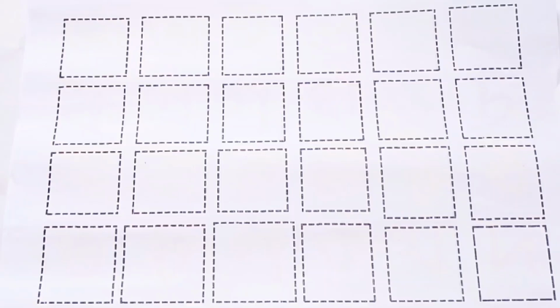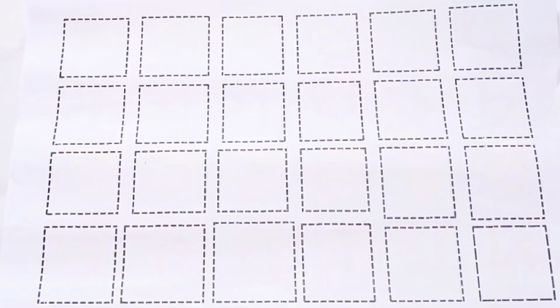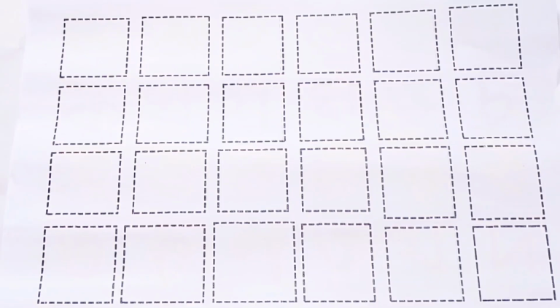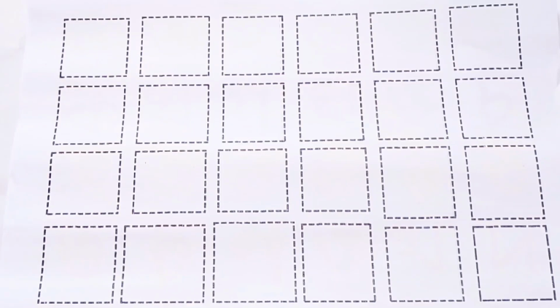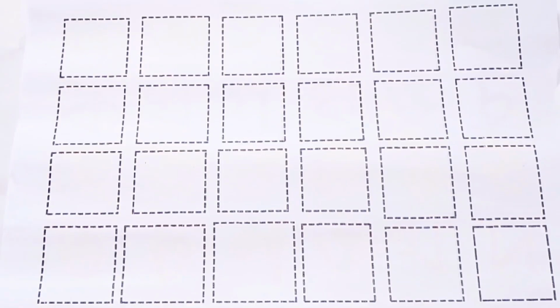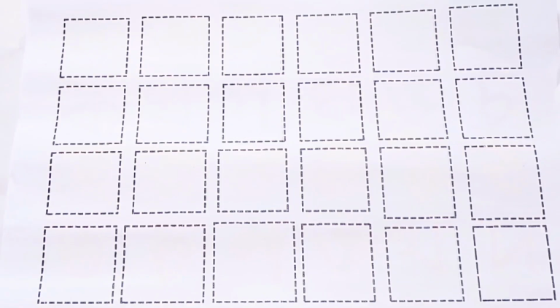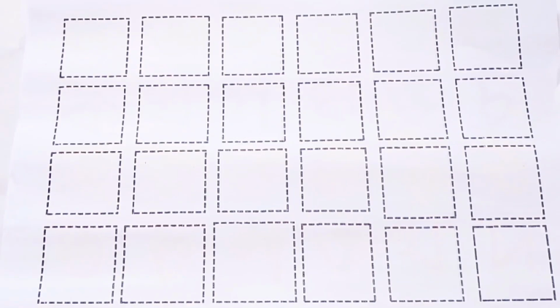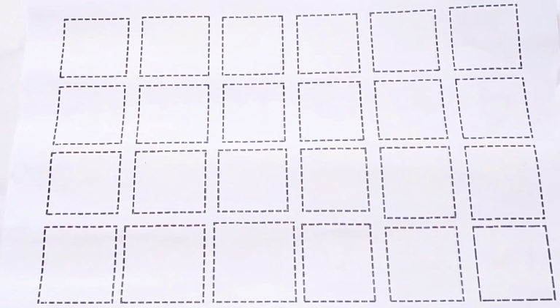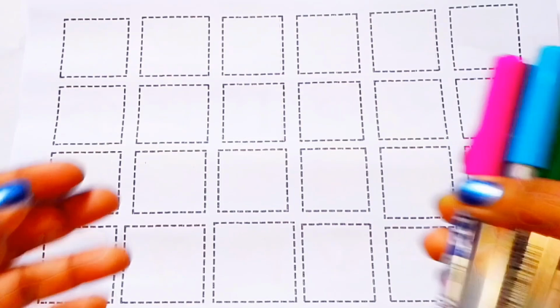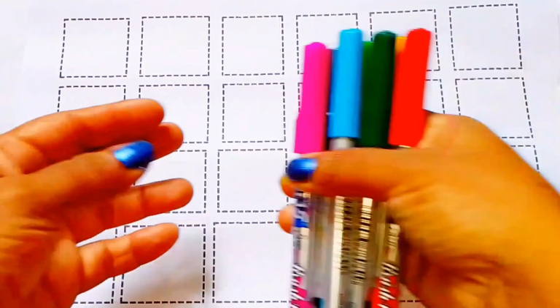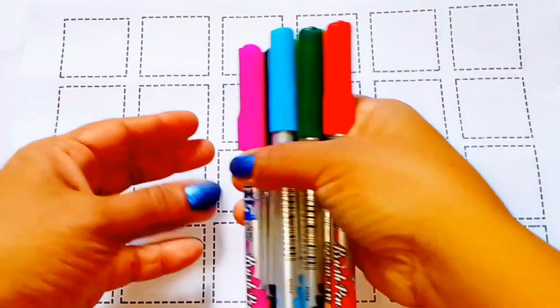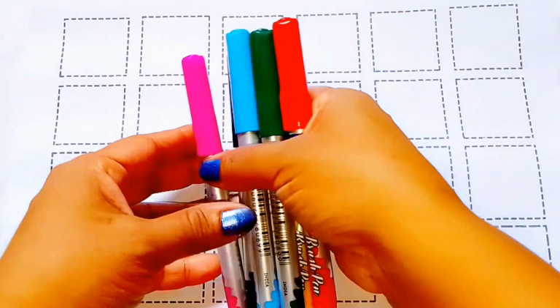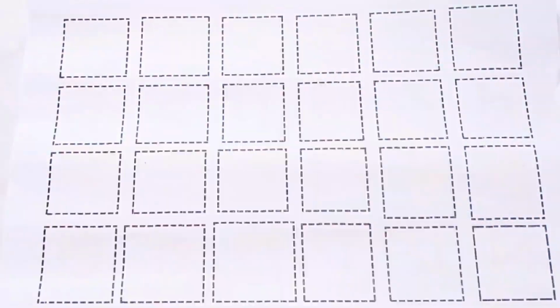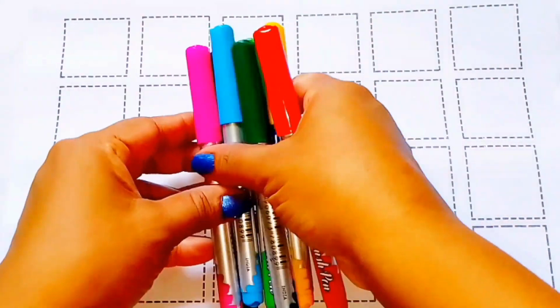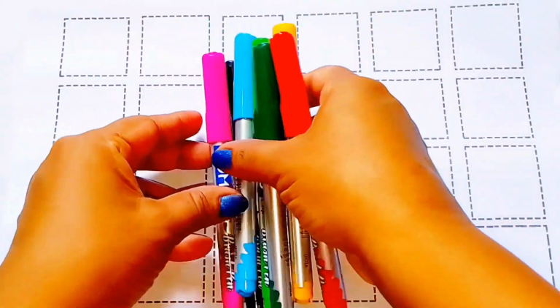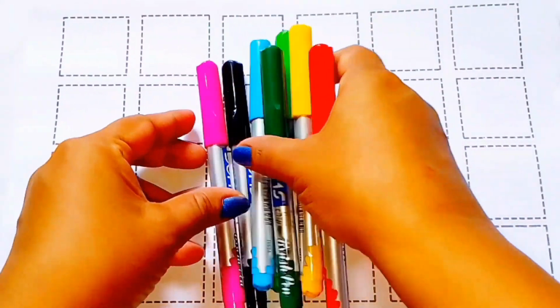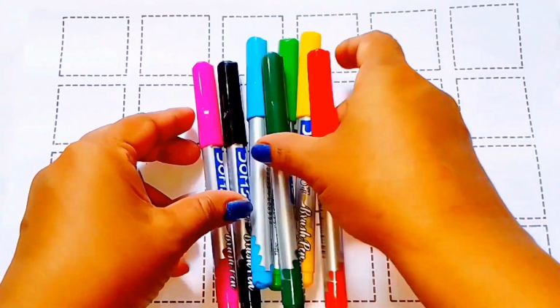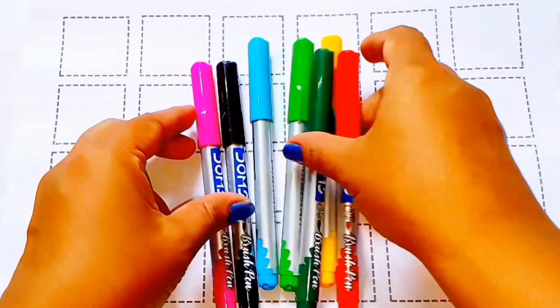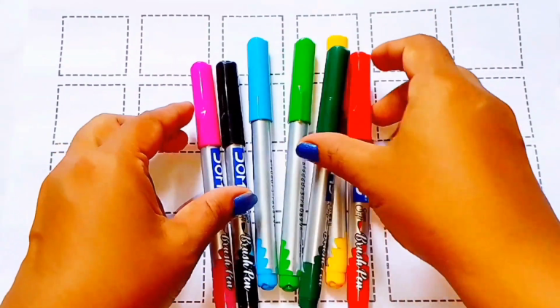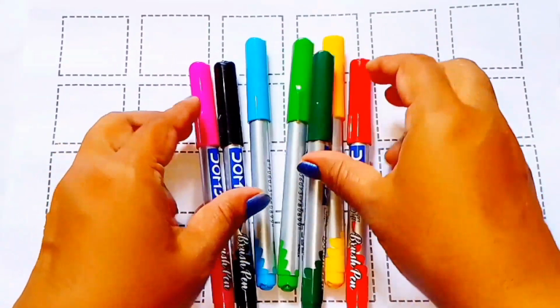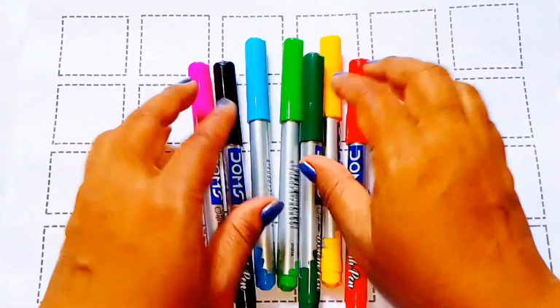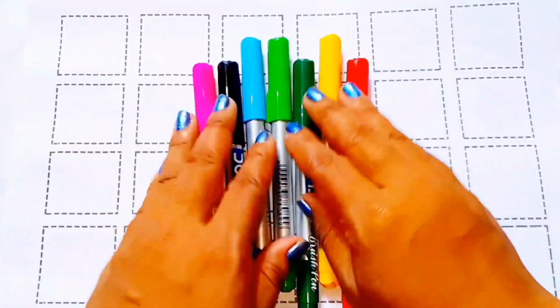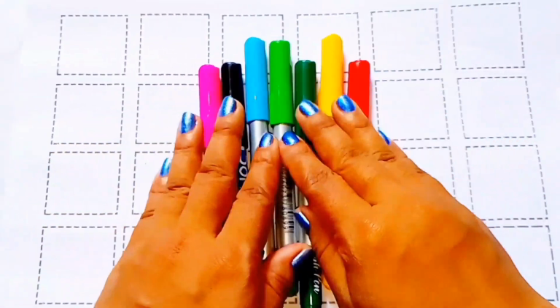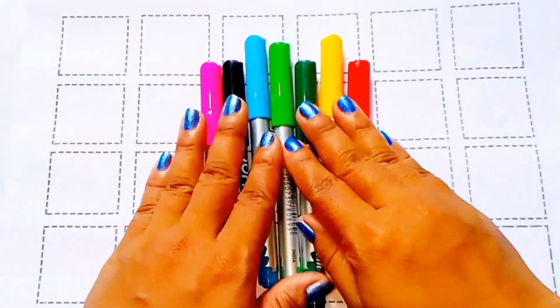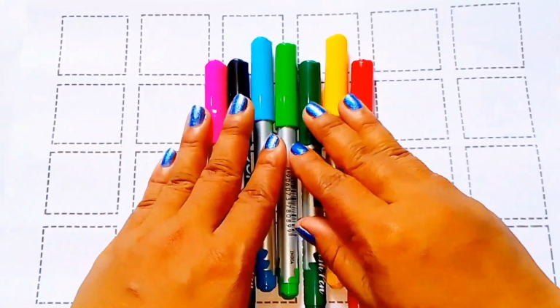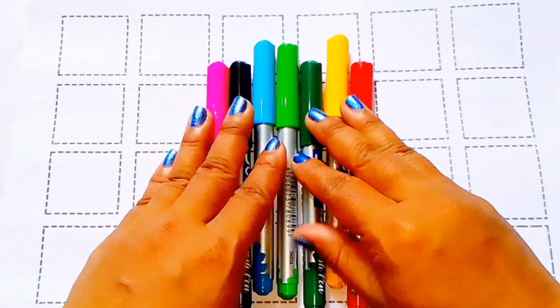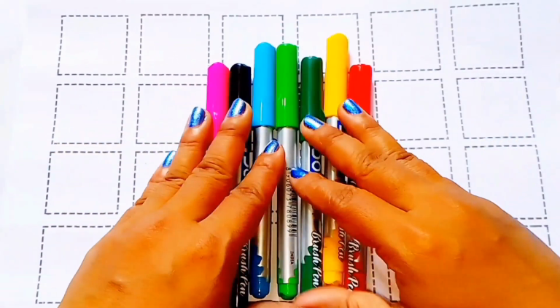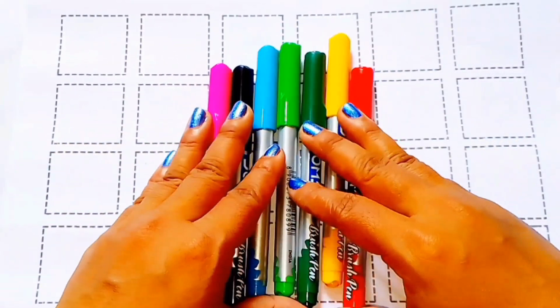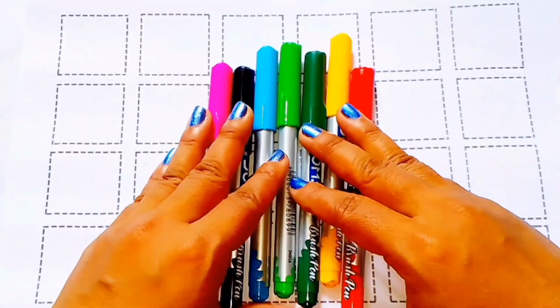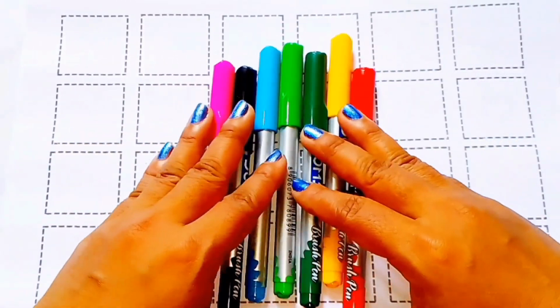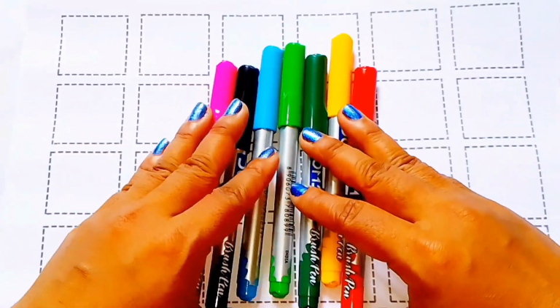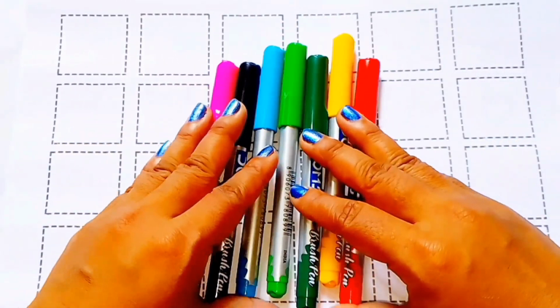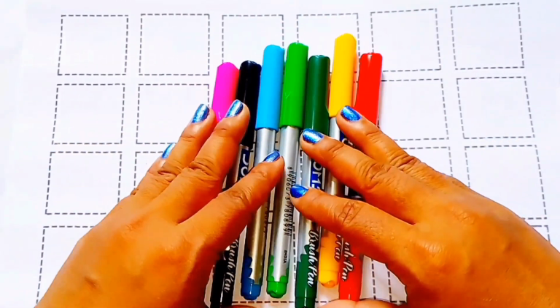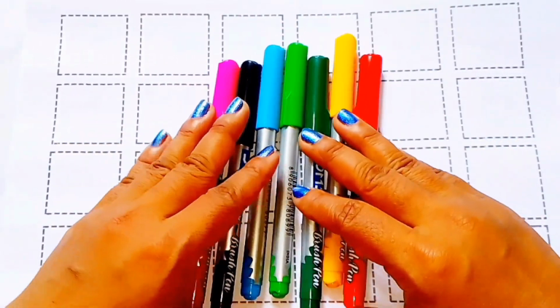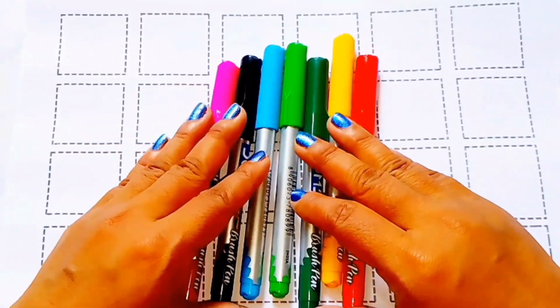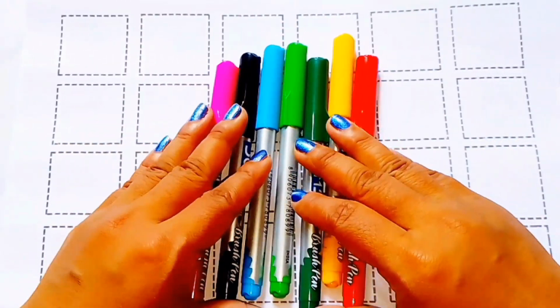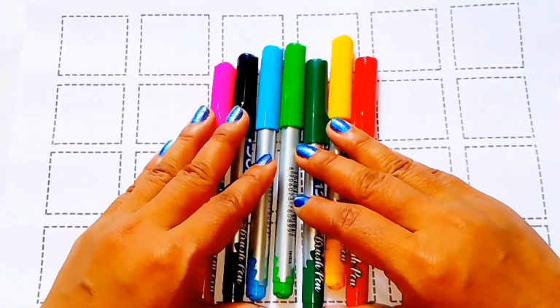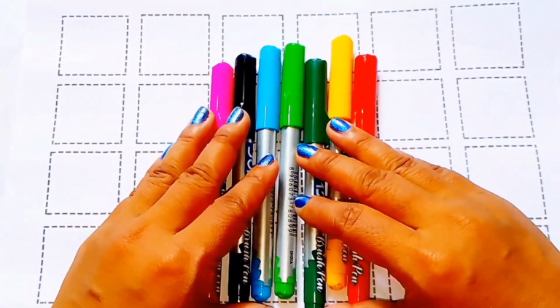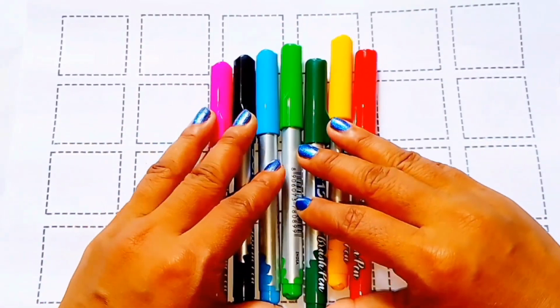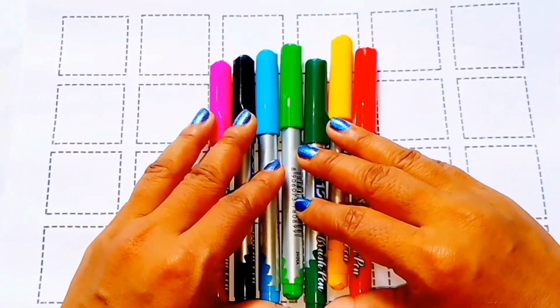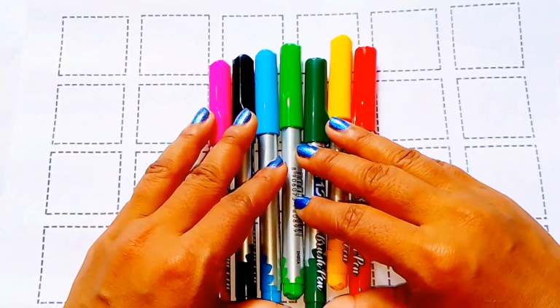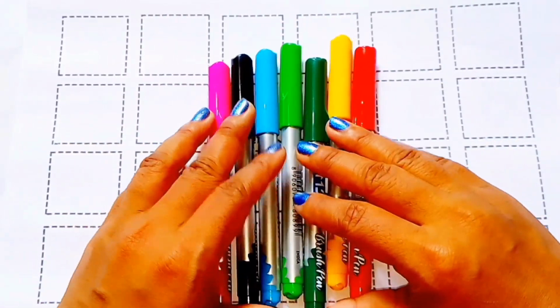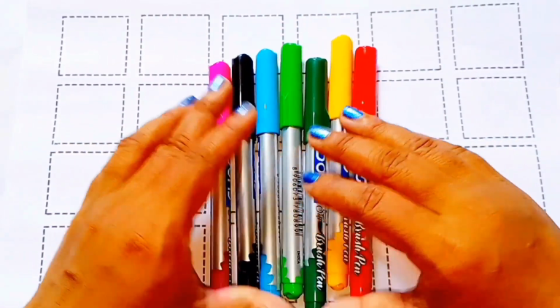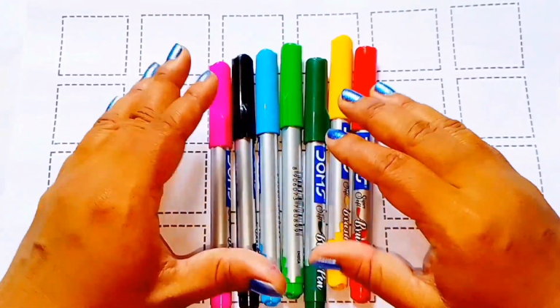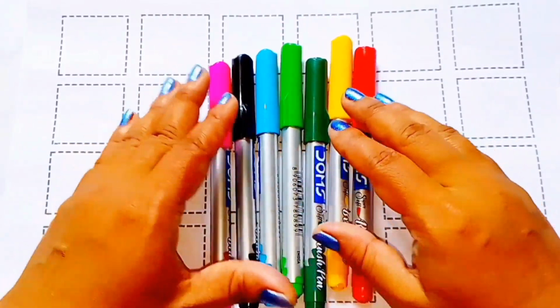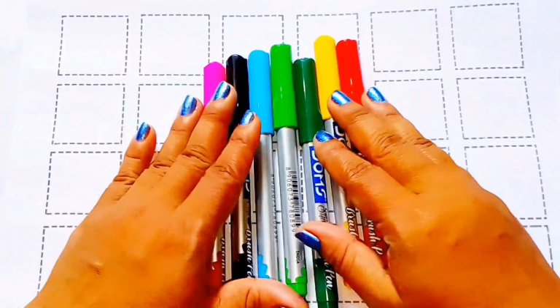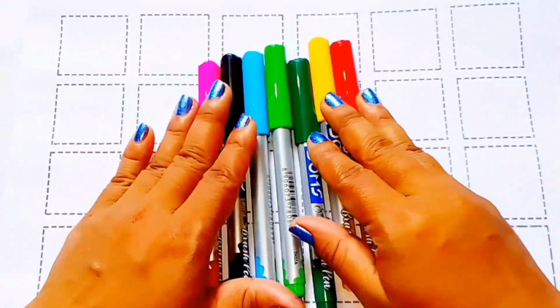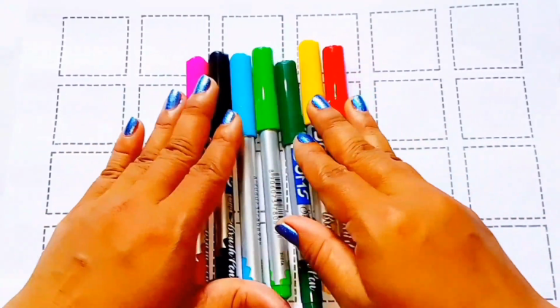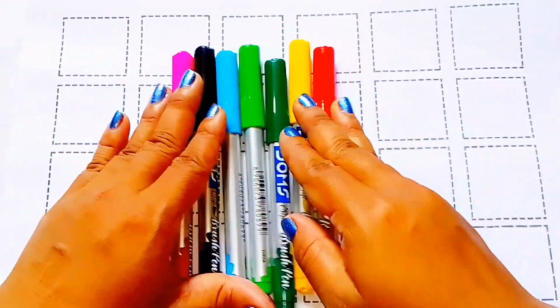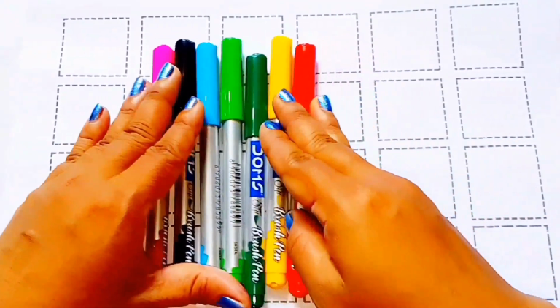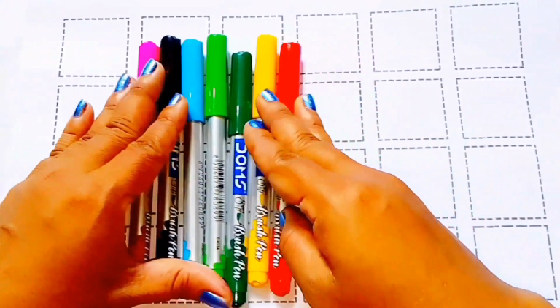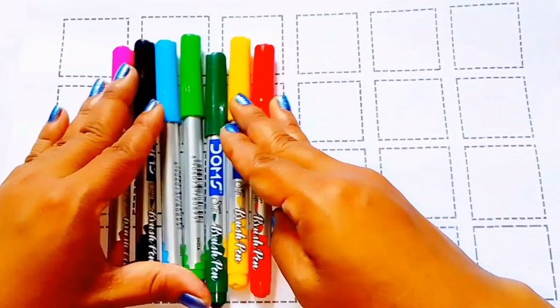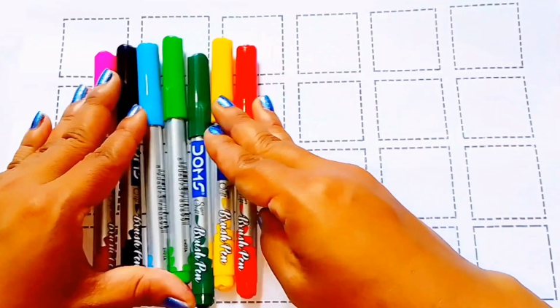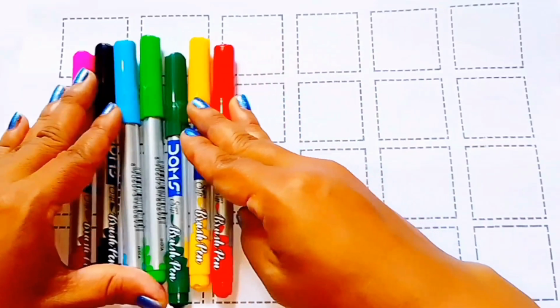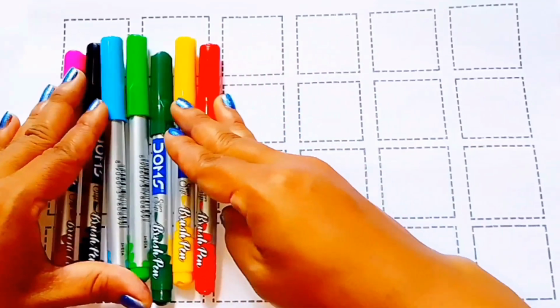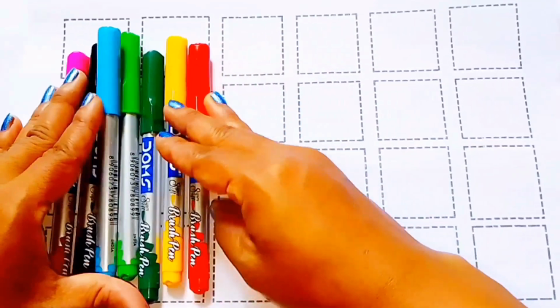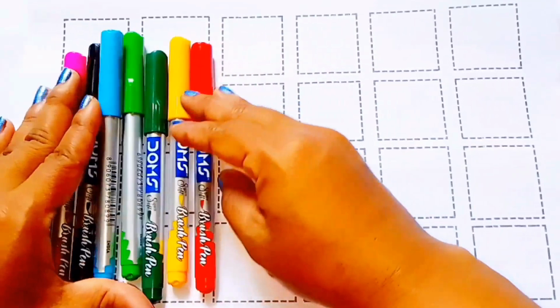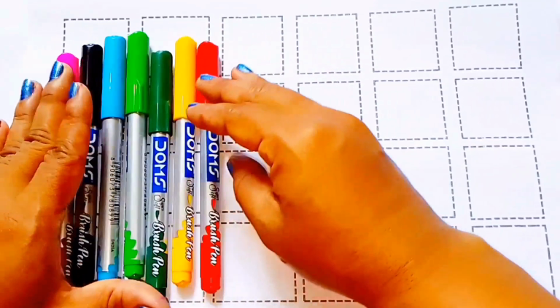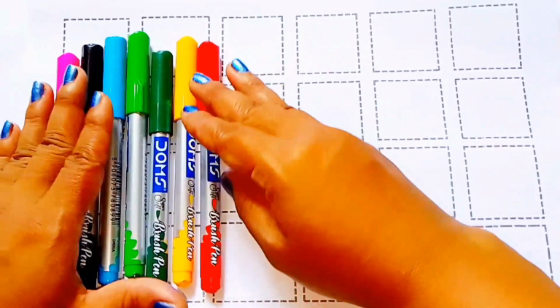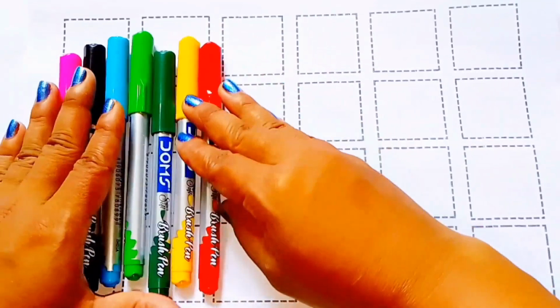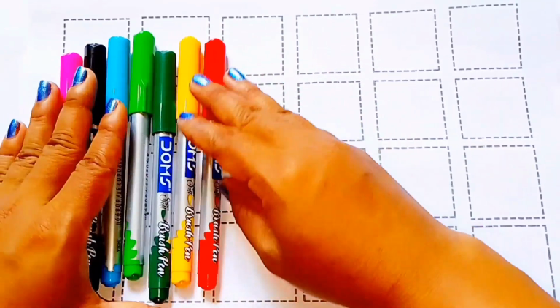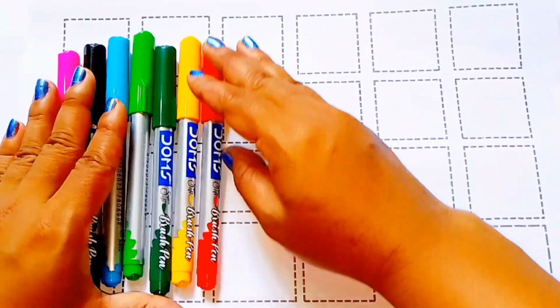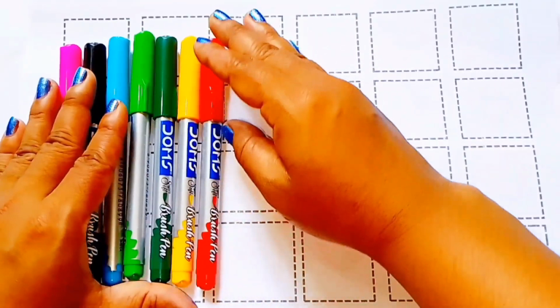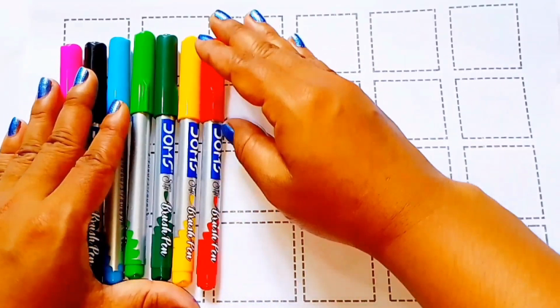Hello, welcome to our channel. Today we are learning counting numbers 1 to 20.